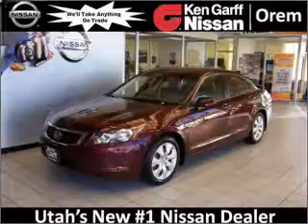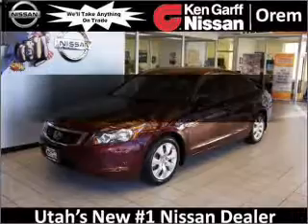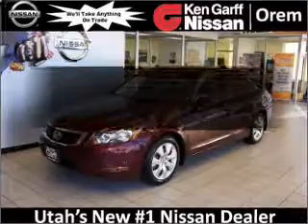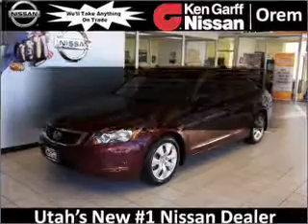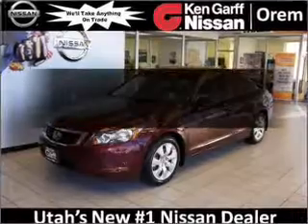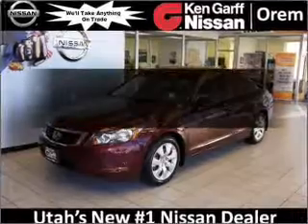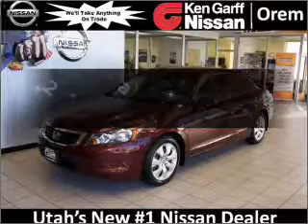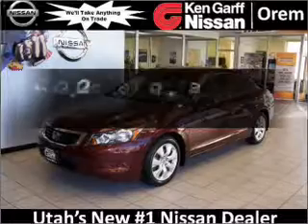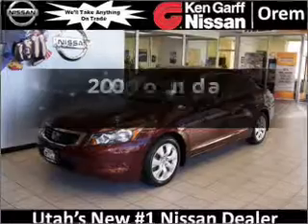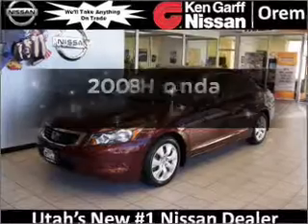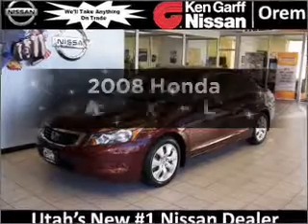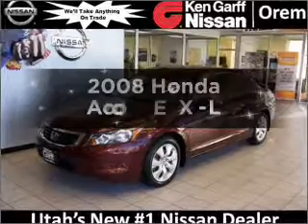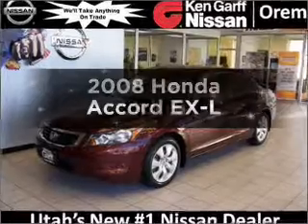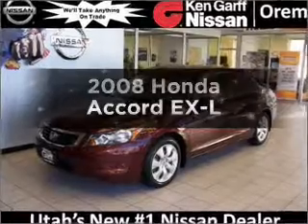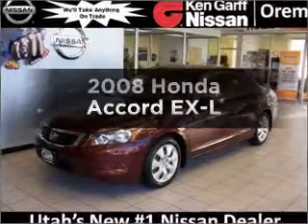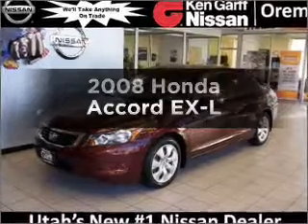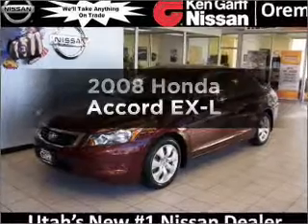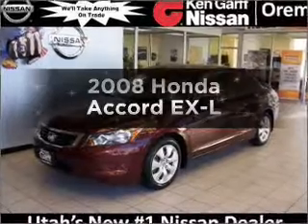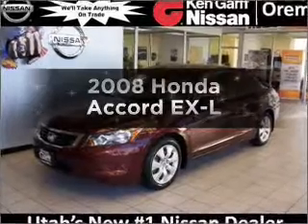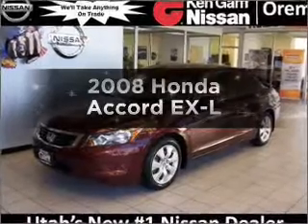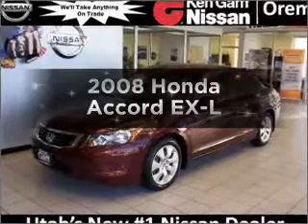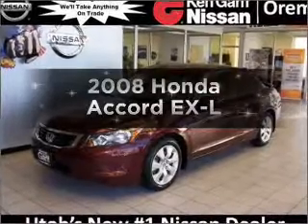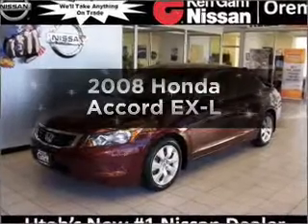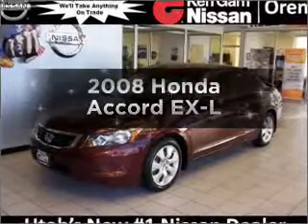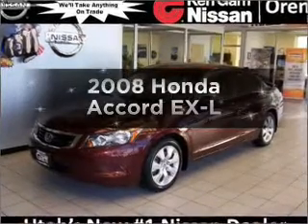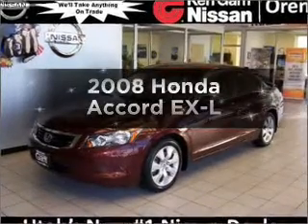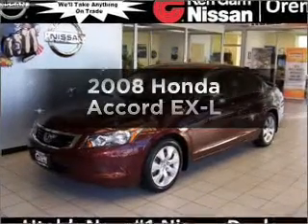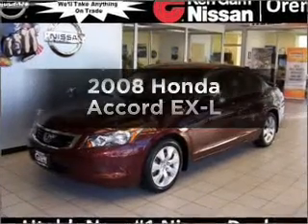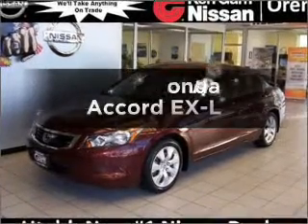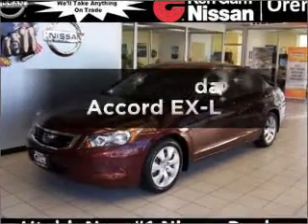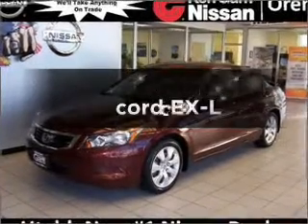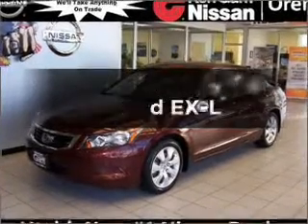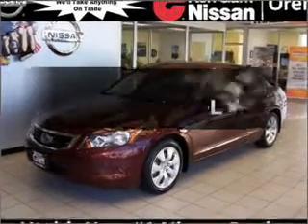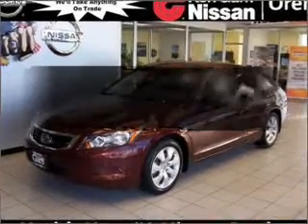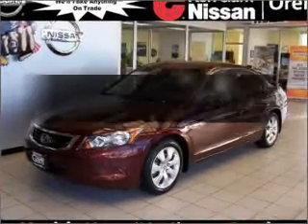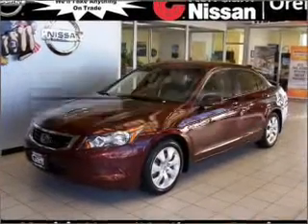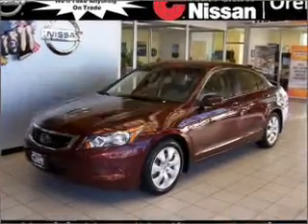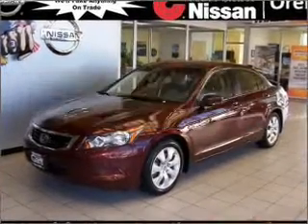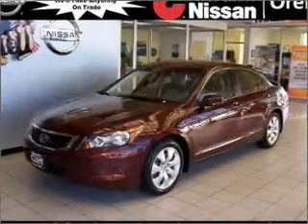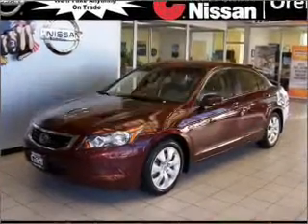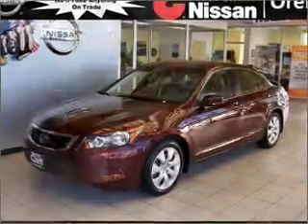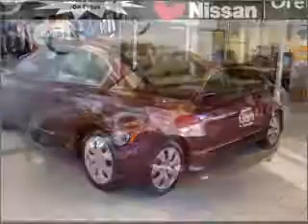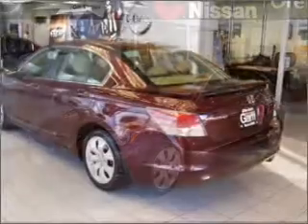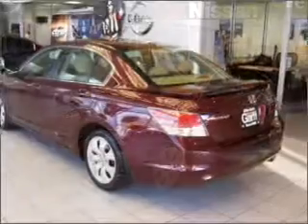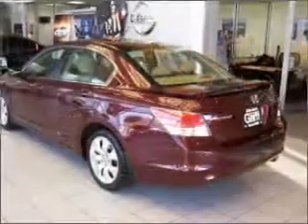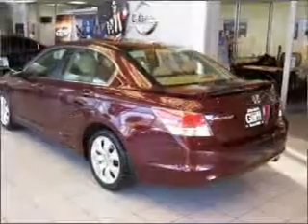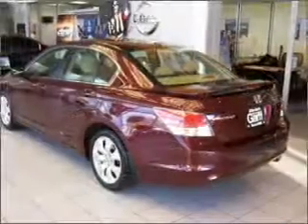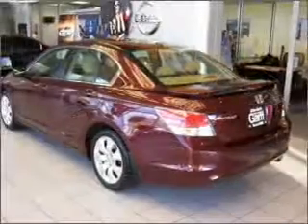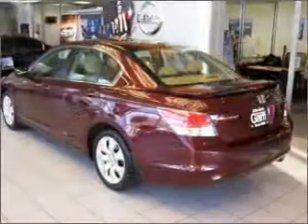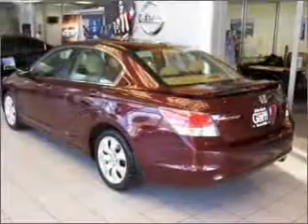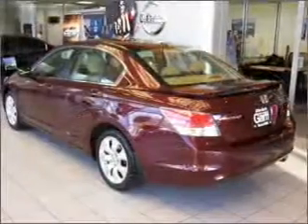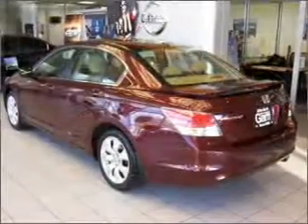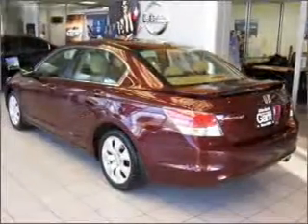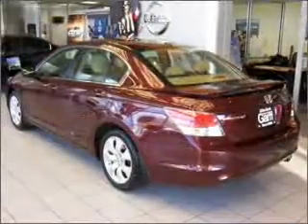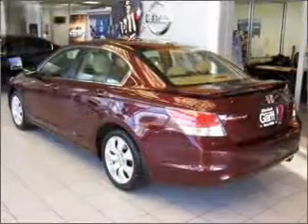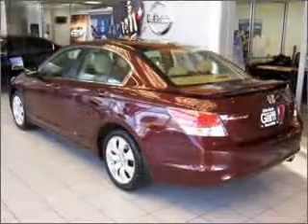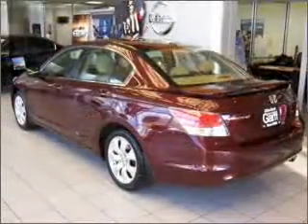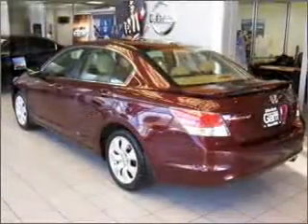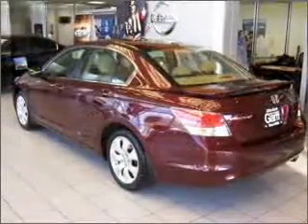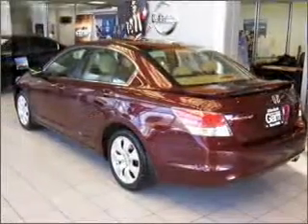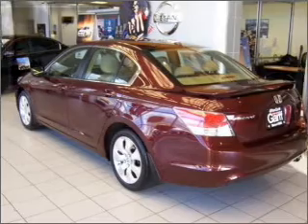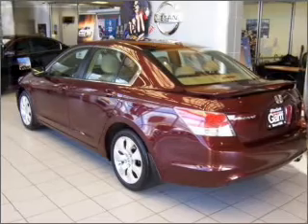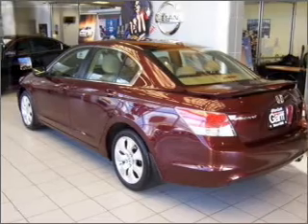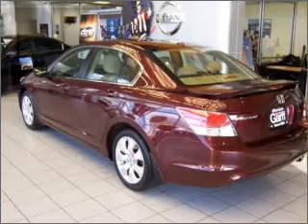Get noticed in this 2008 Honda Accord. If you're looking for an automobile with great attributes, look no further.